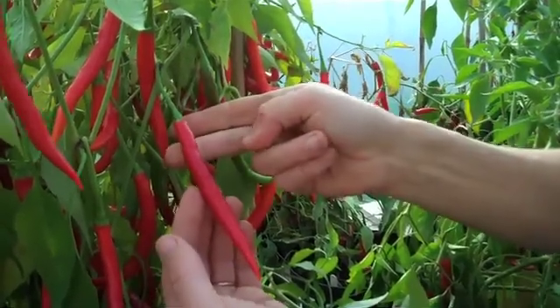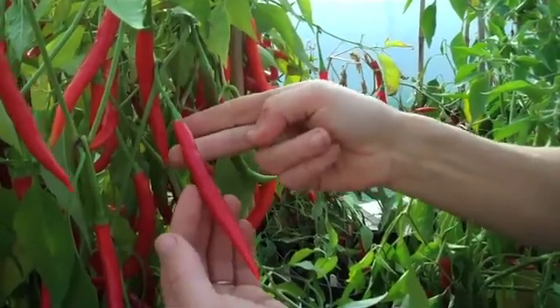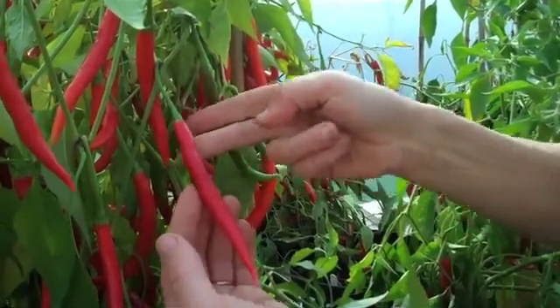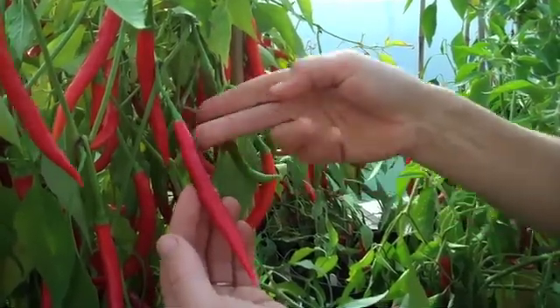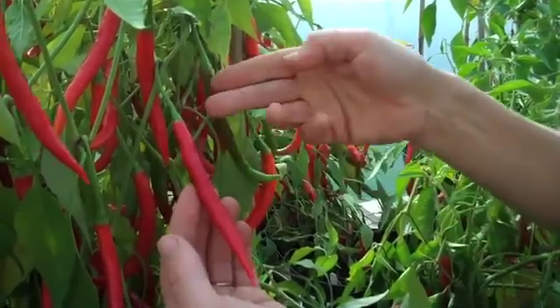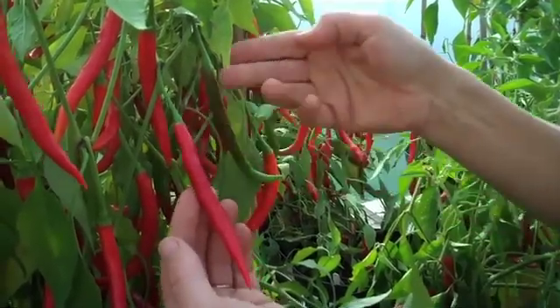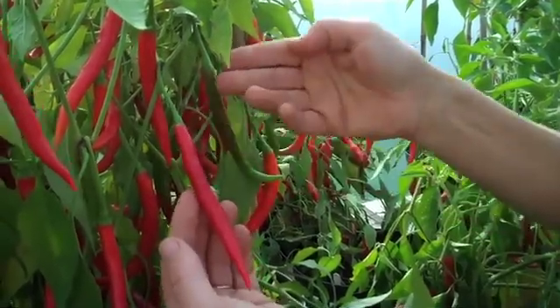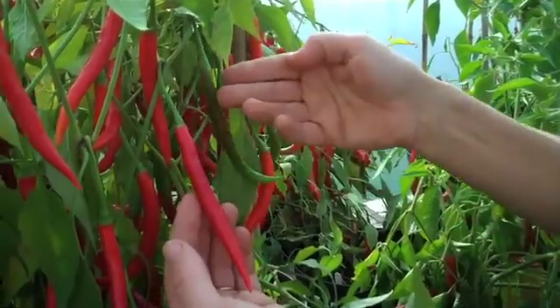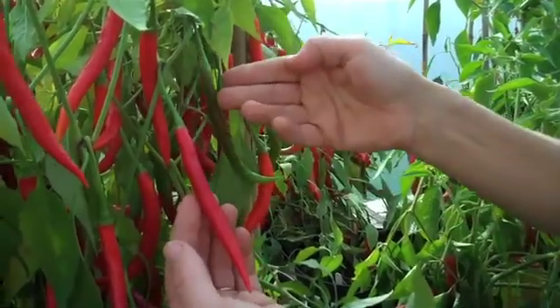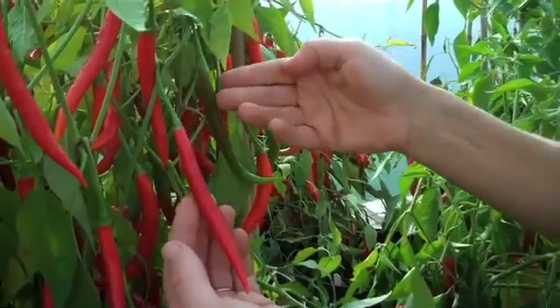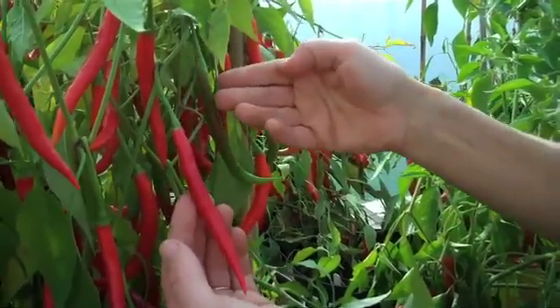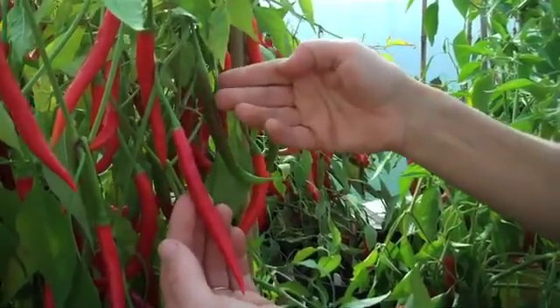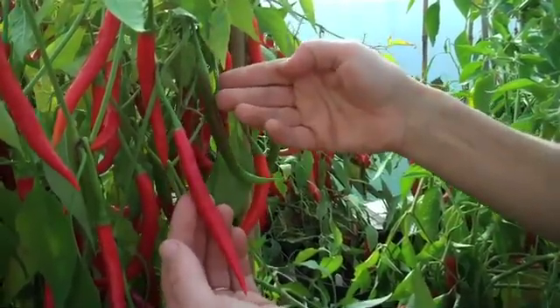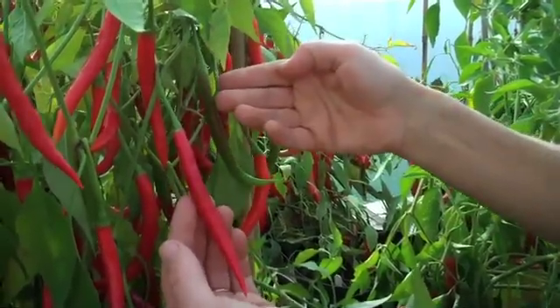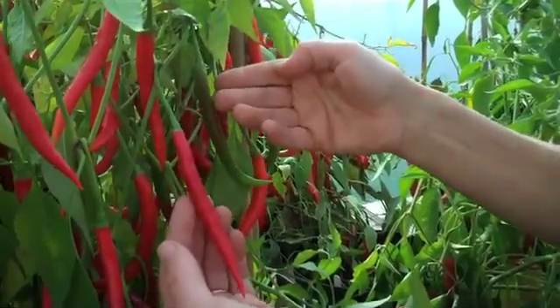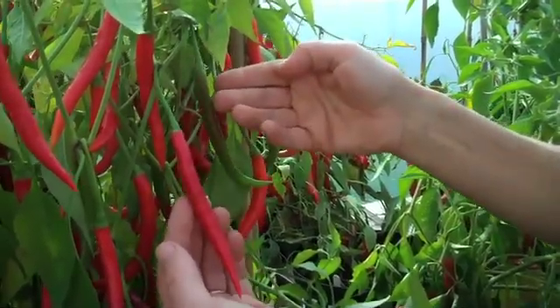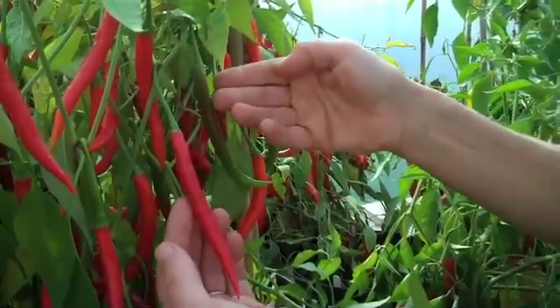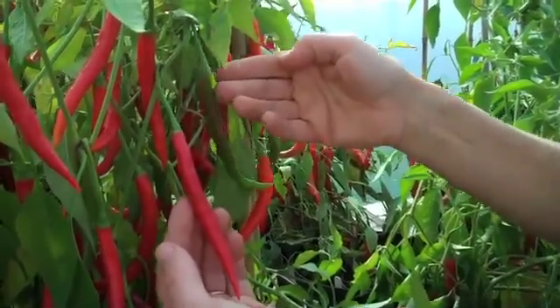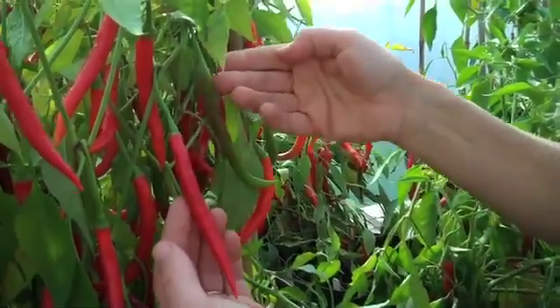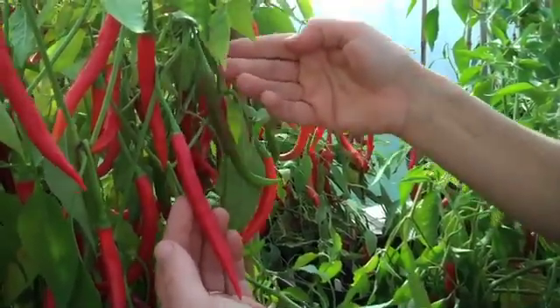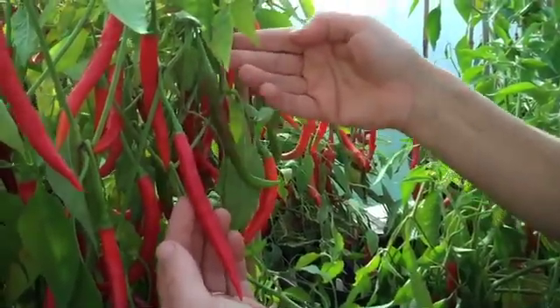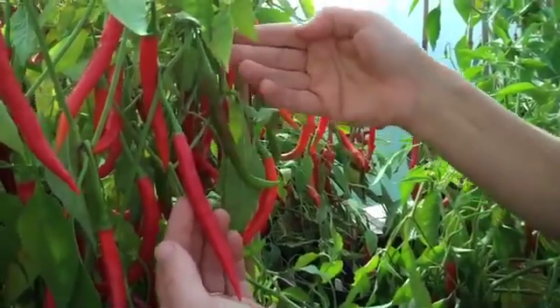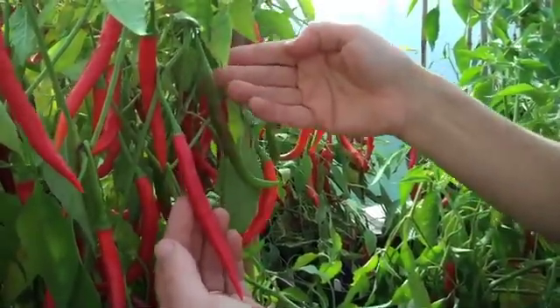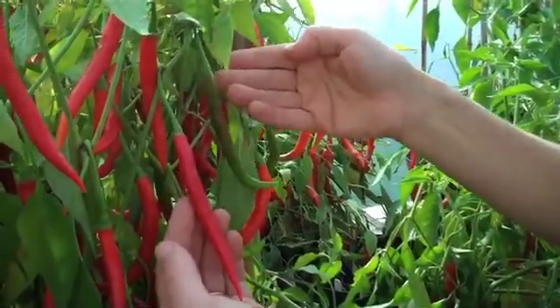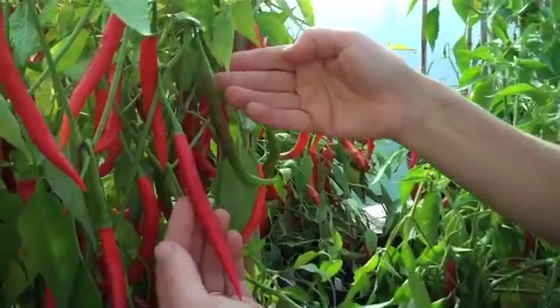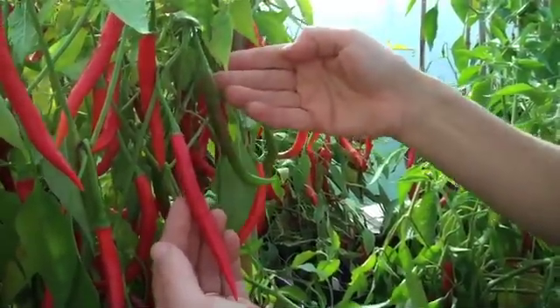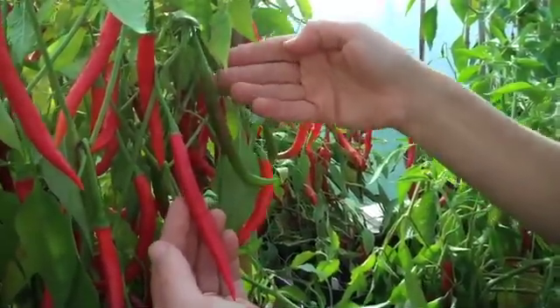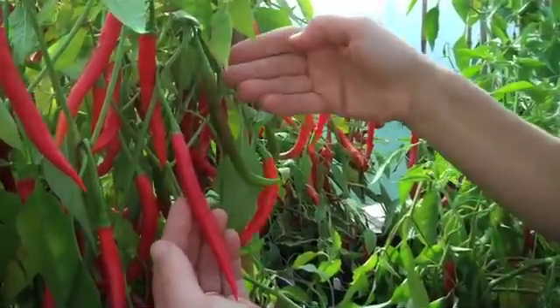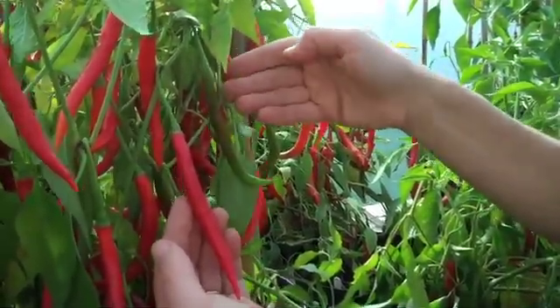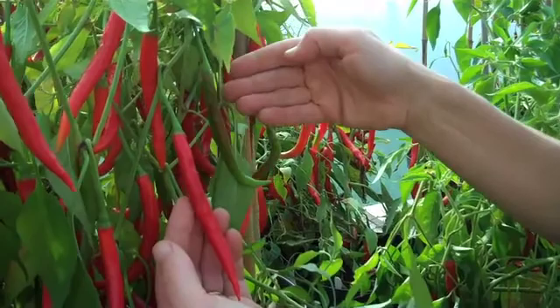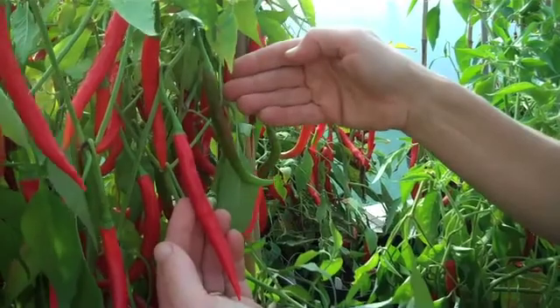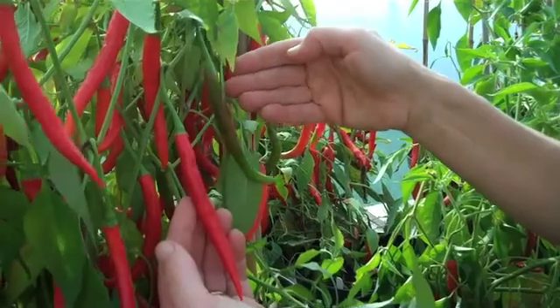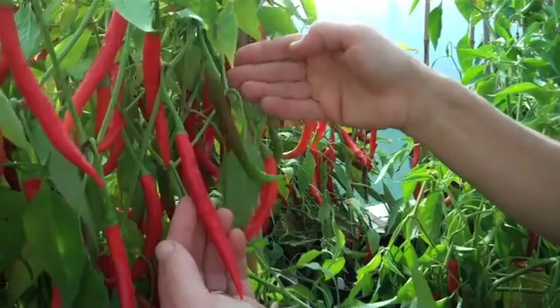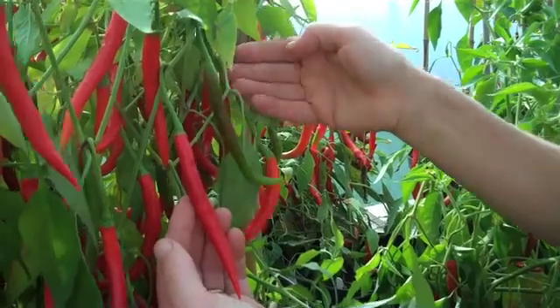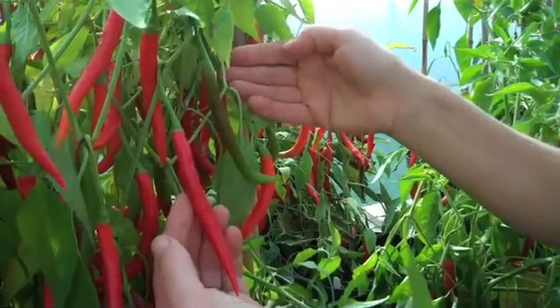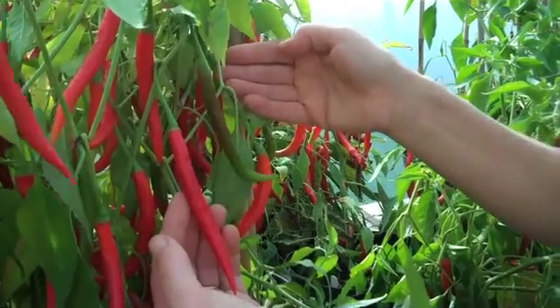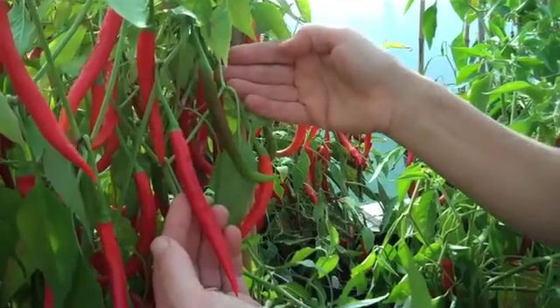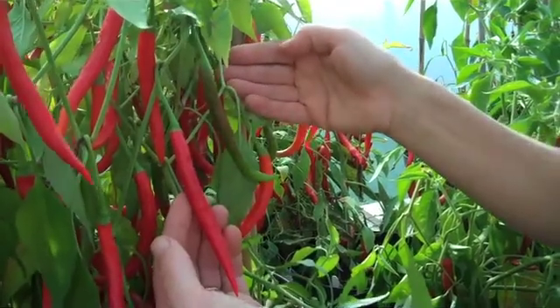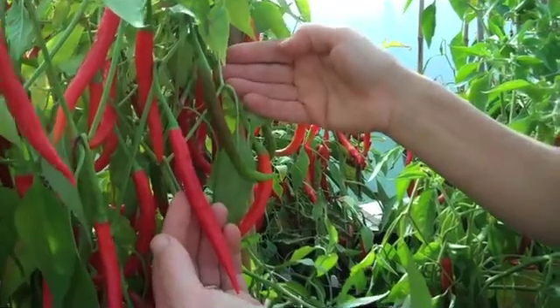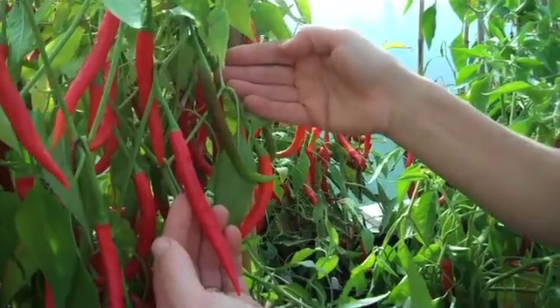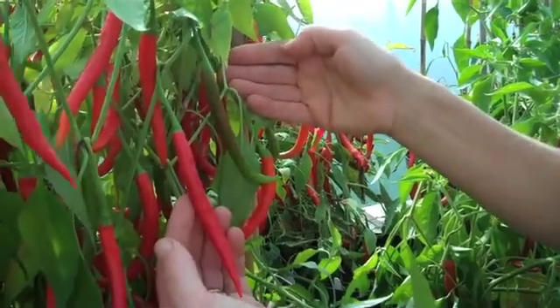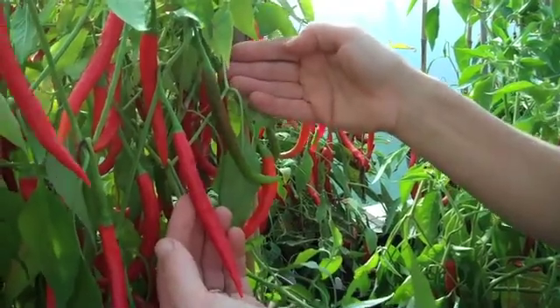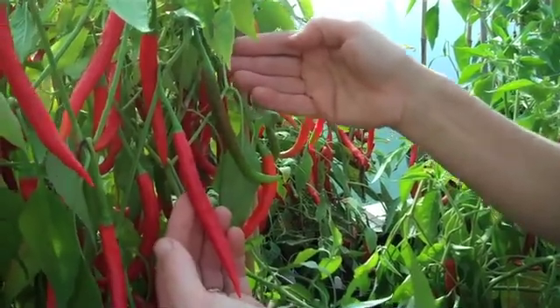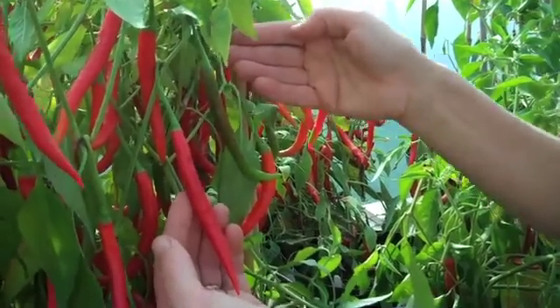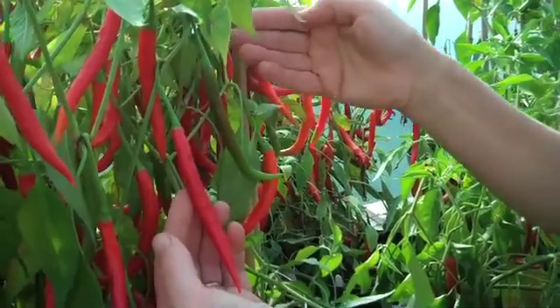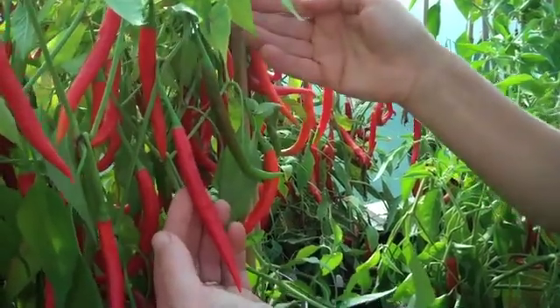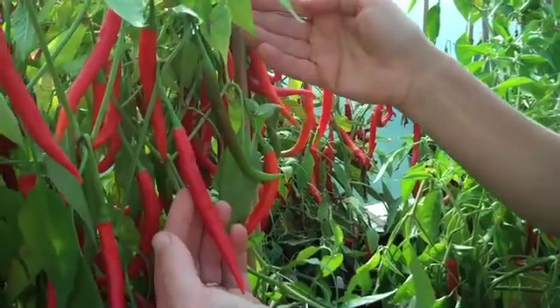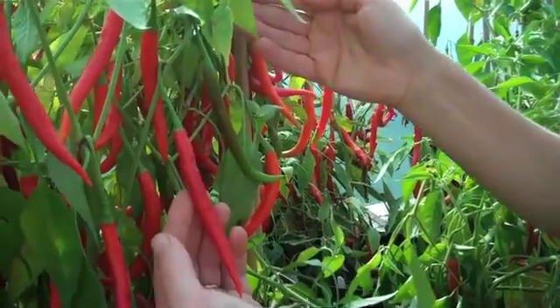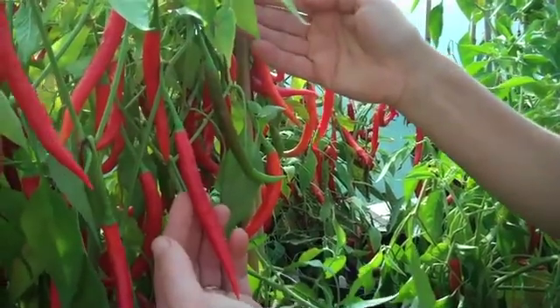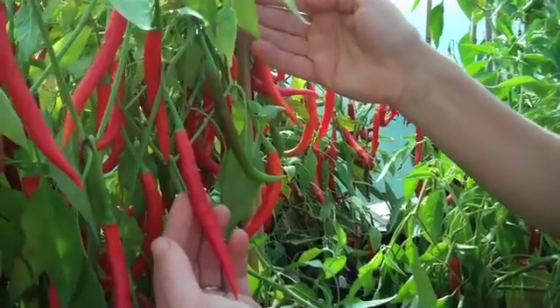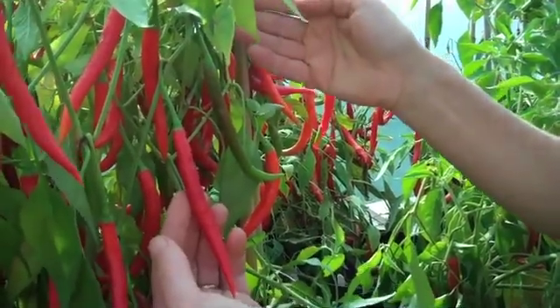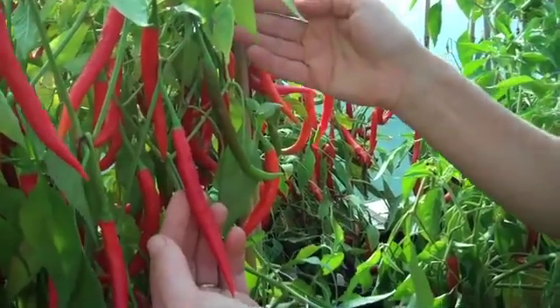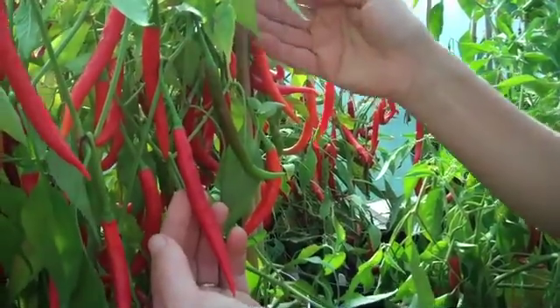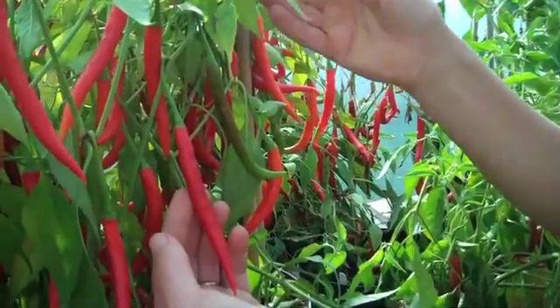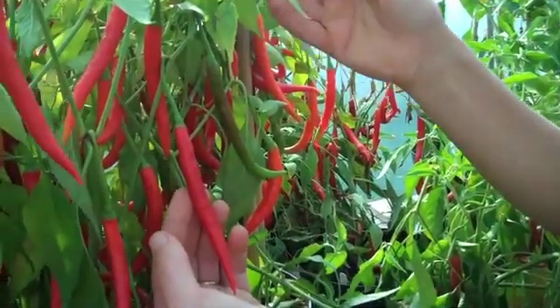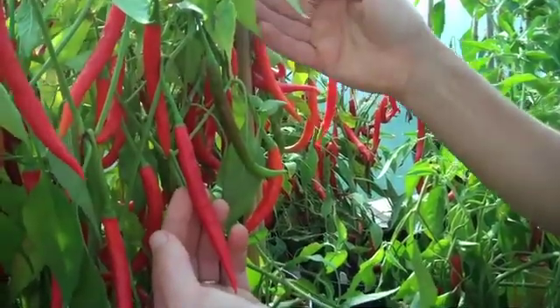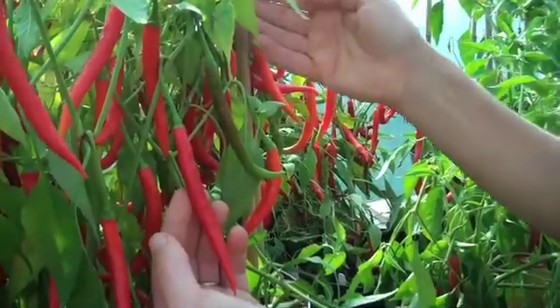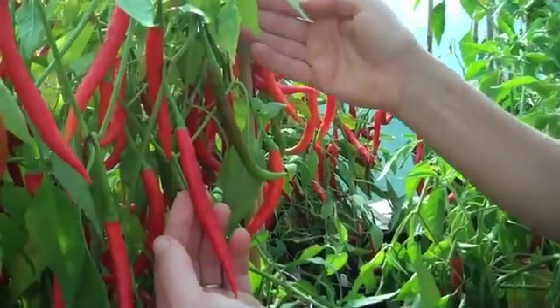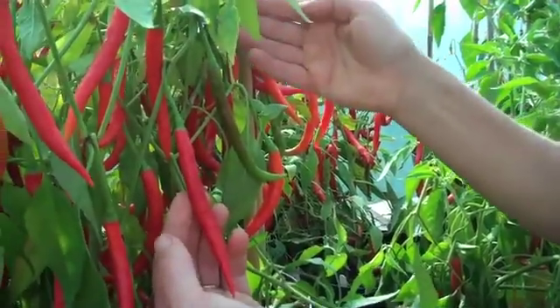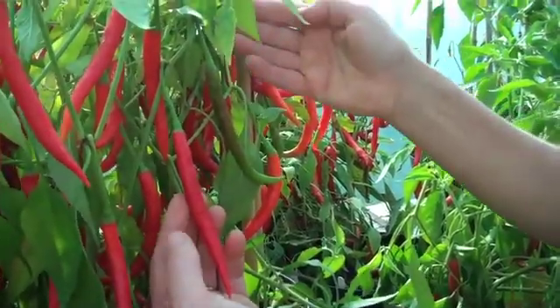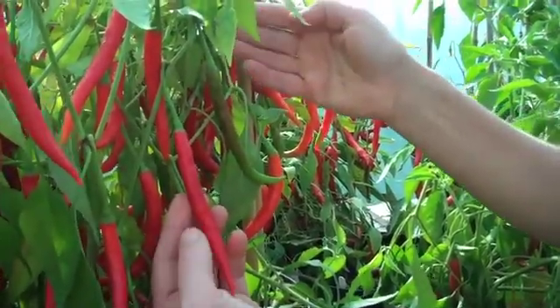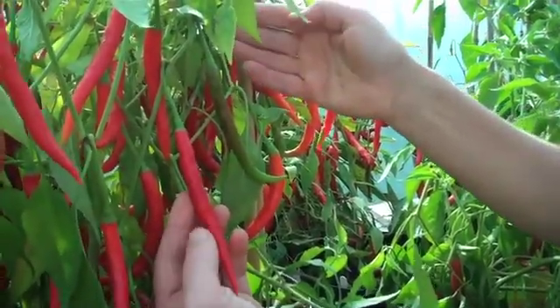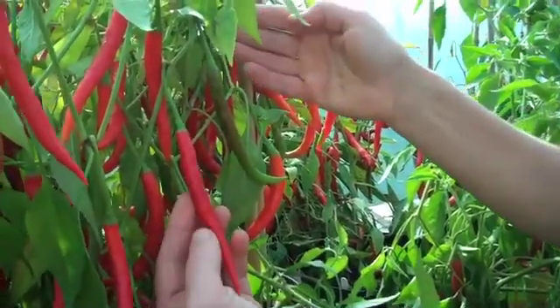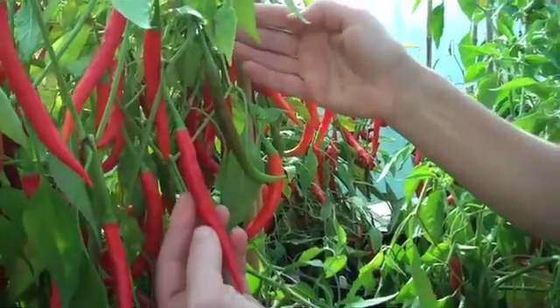The plants are very productive and they do equally well in the ground or in pots. They are medium height, so they must be supported.